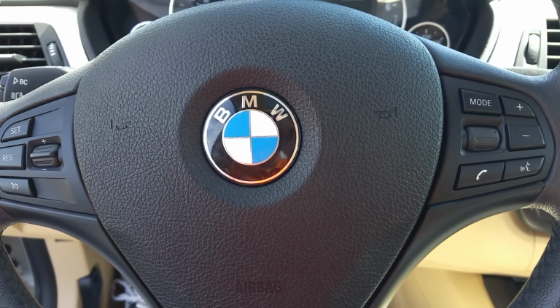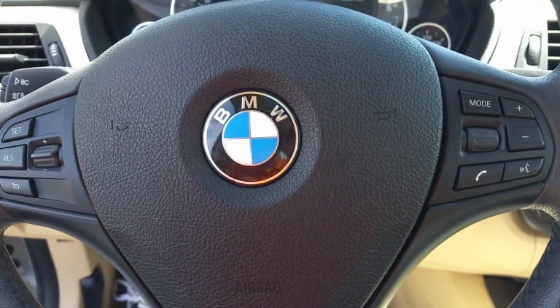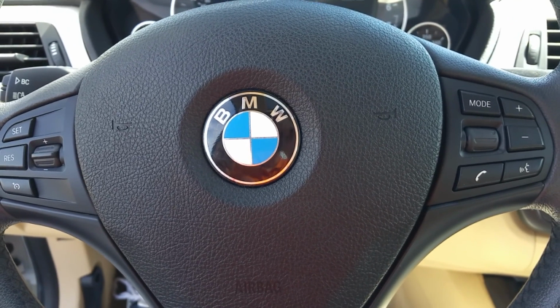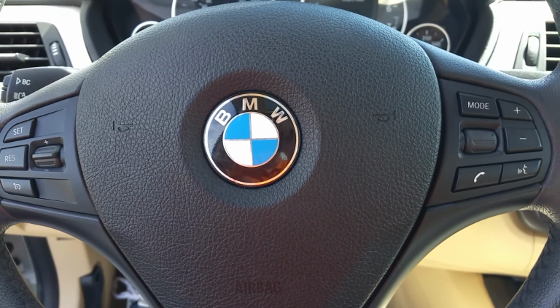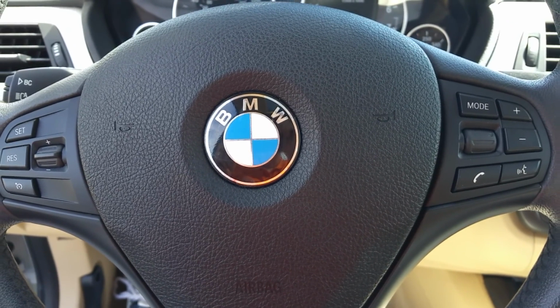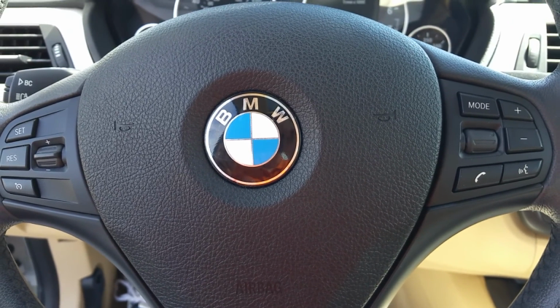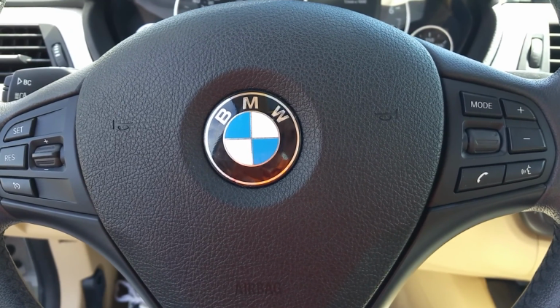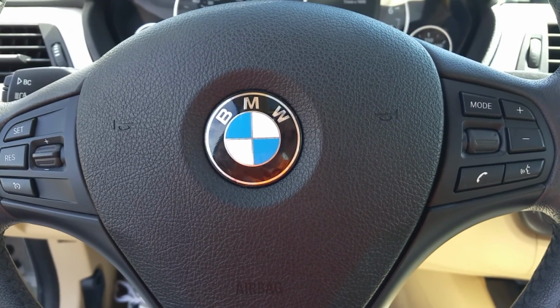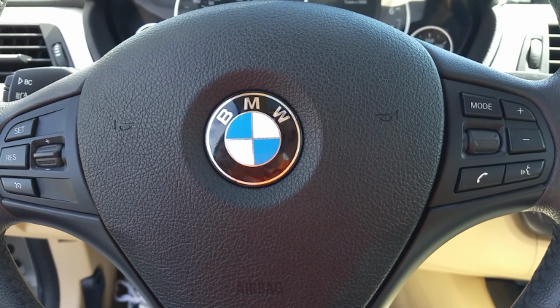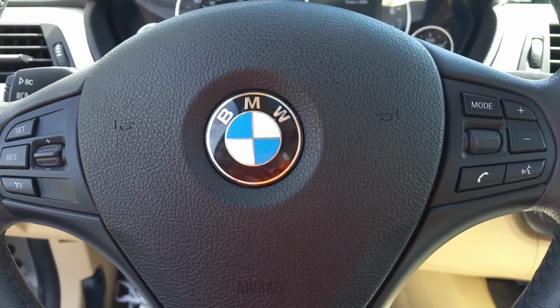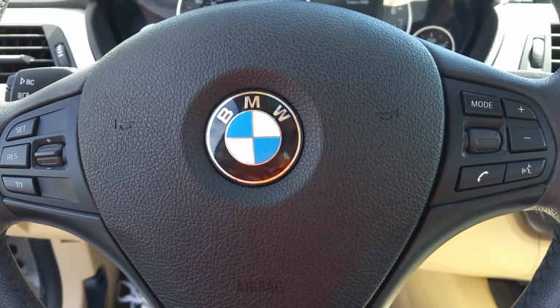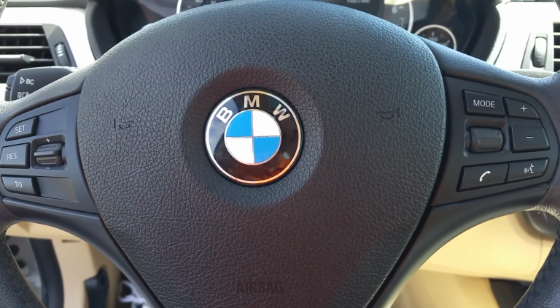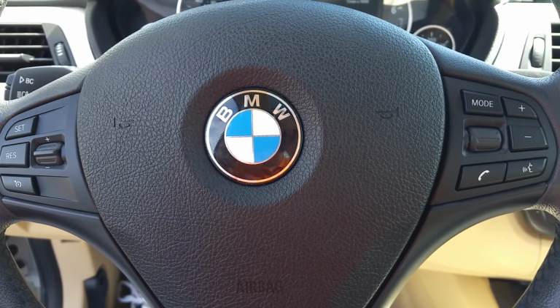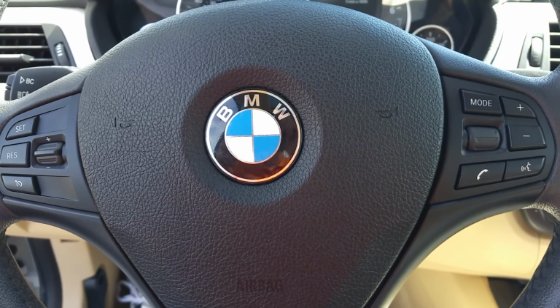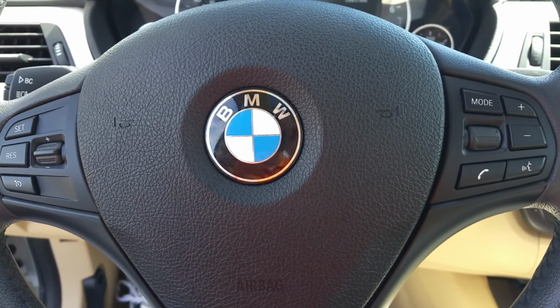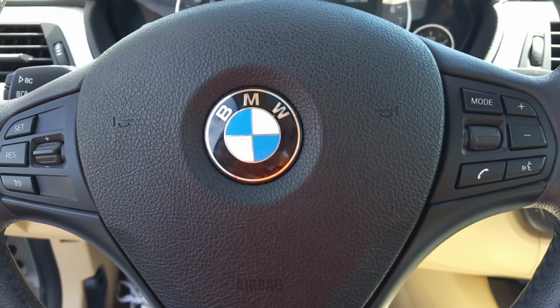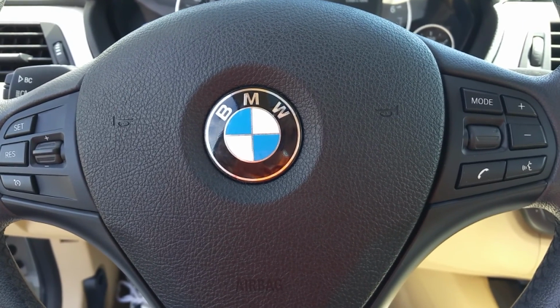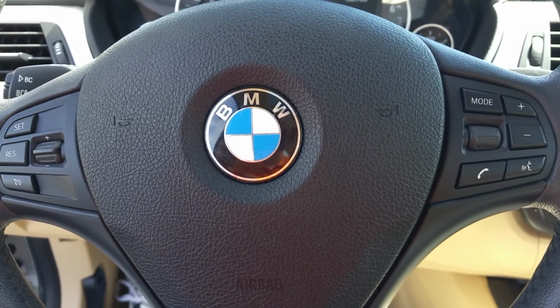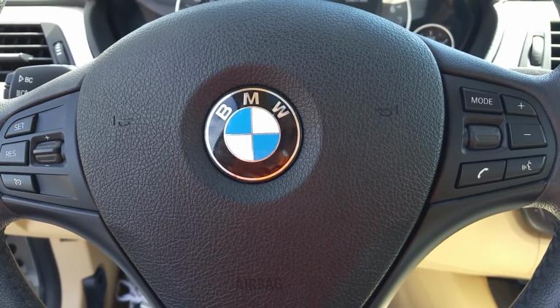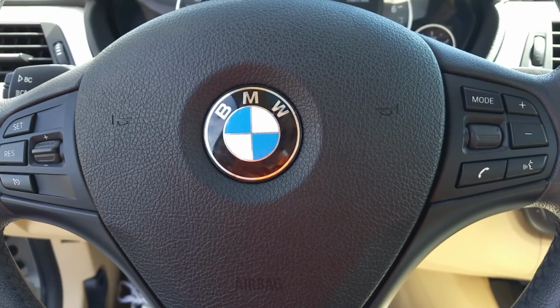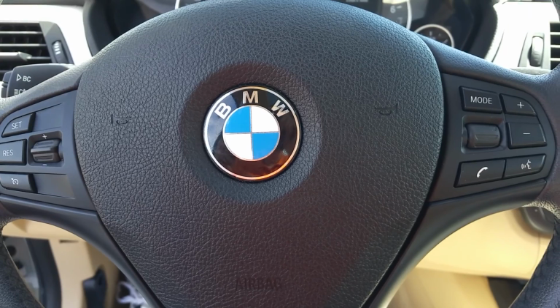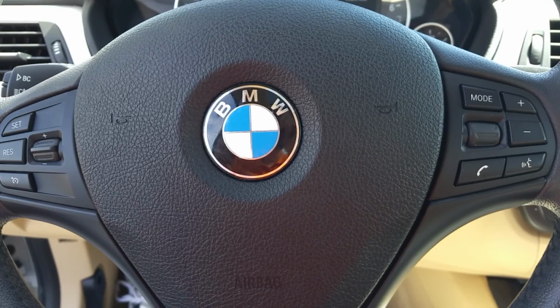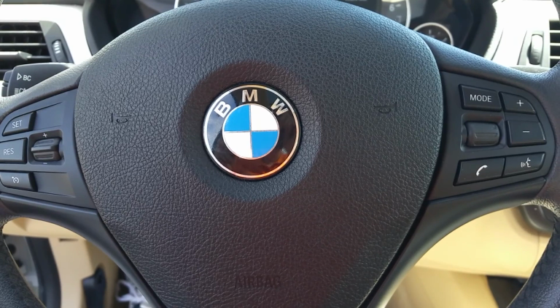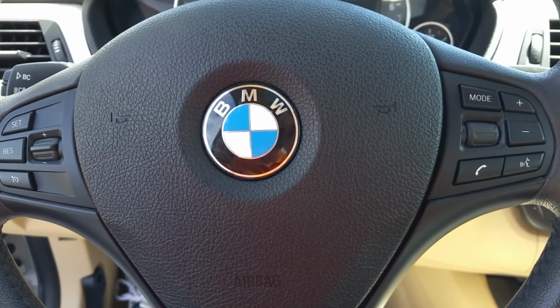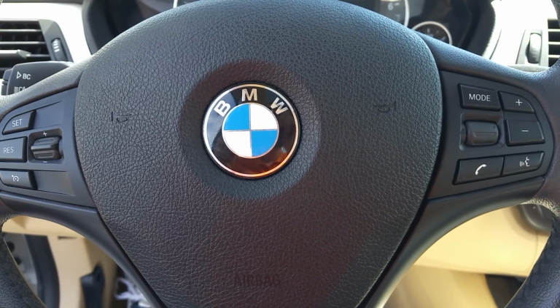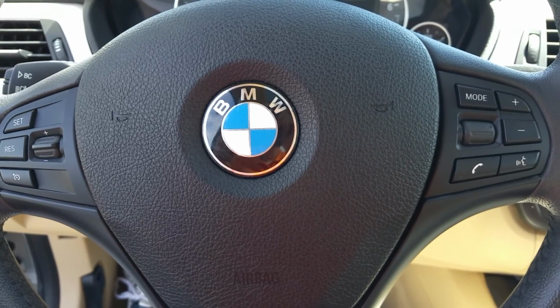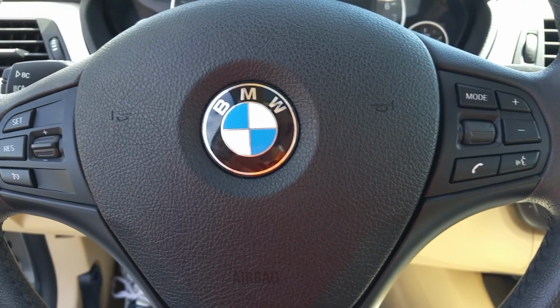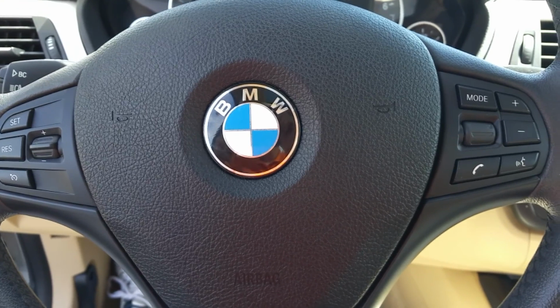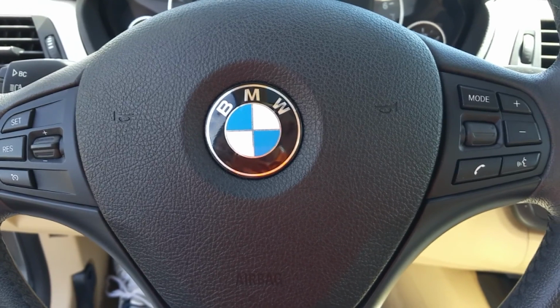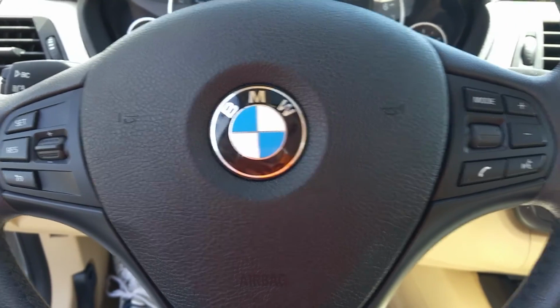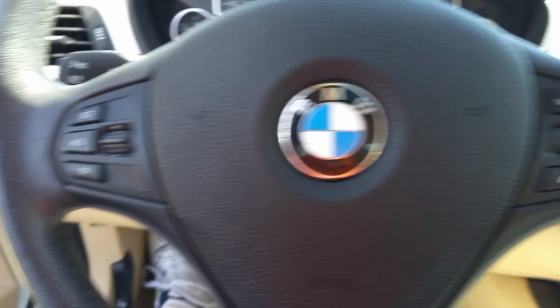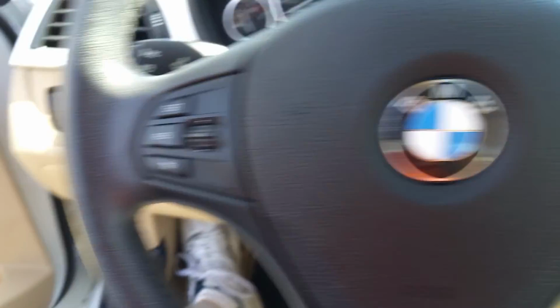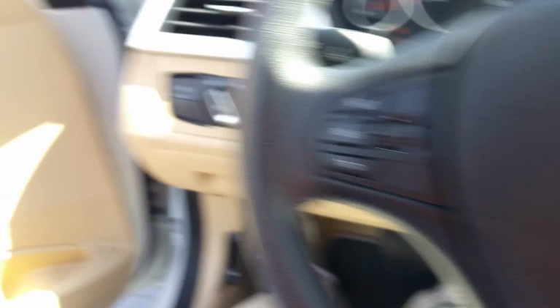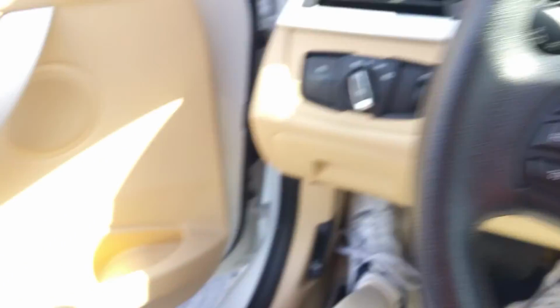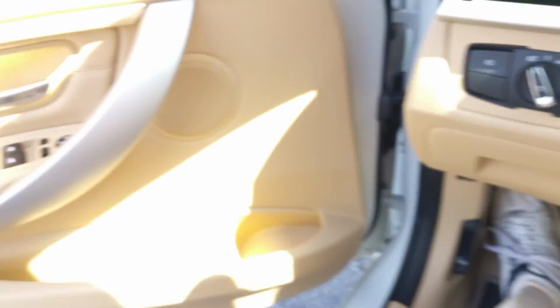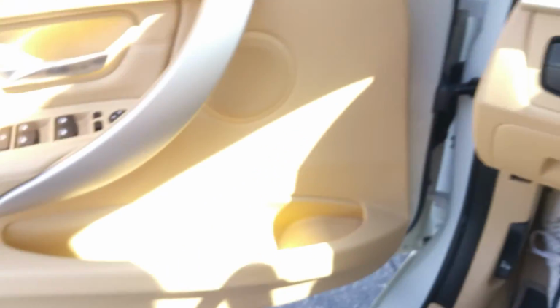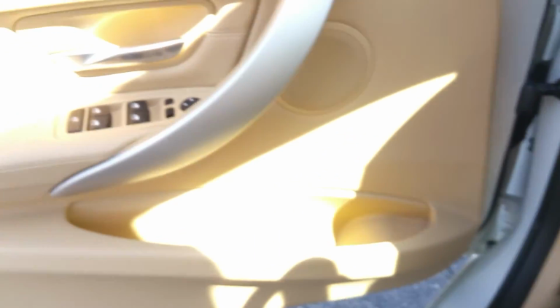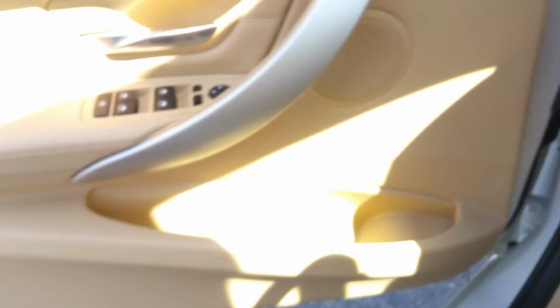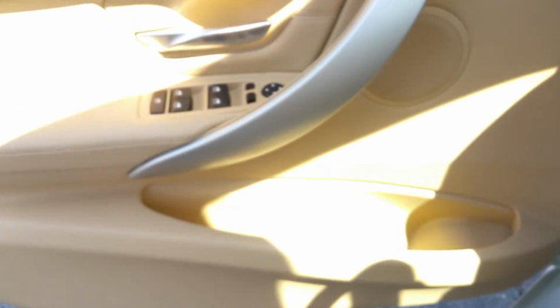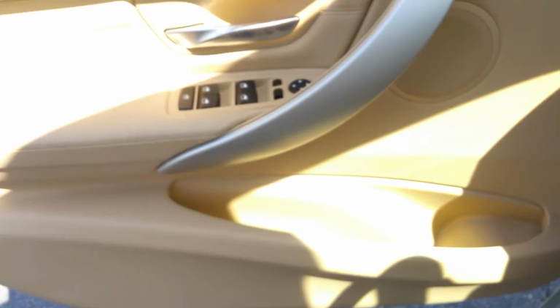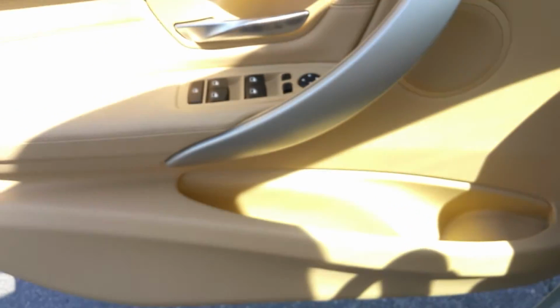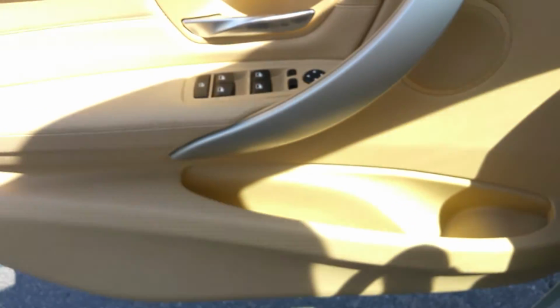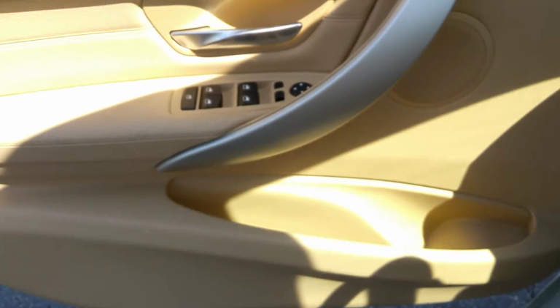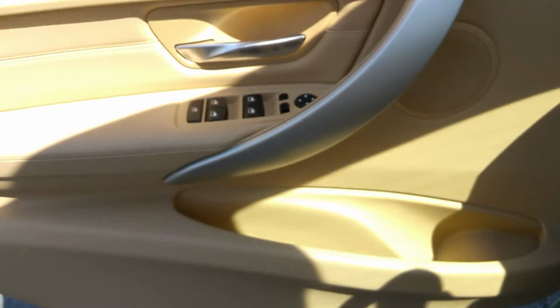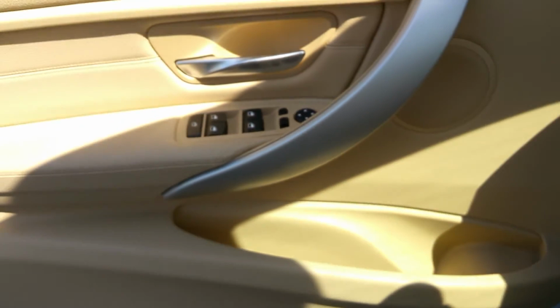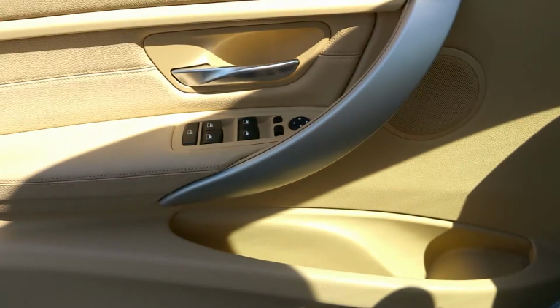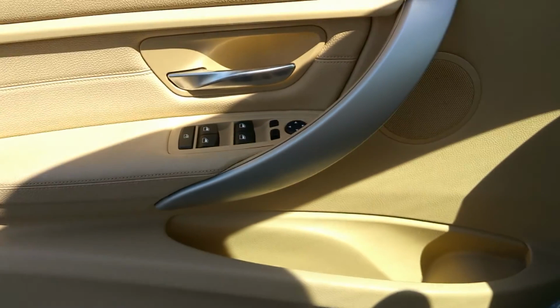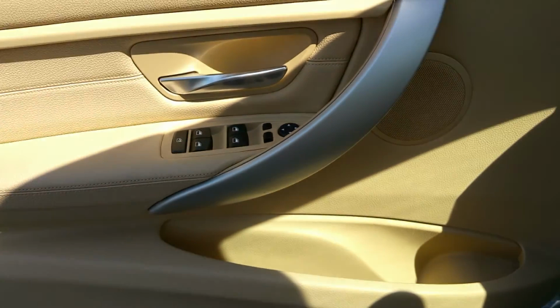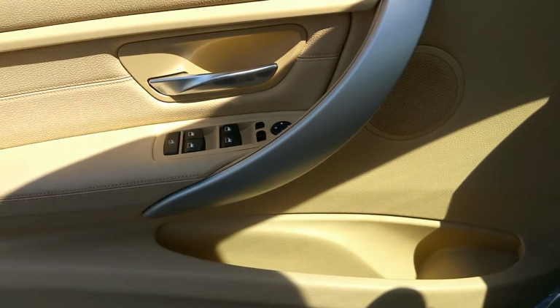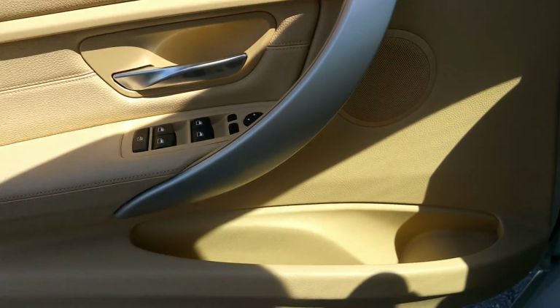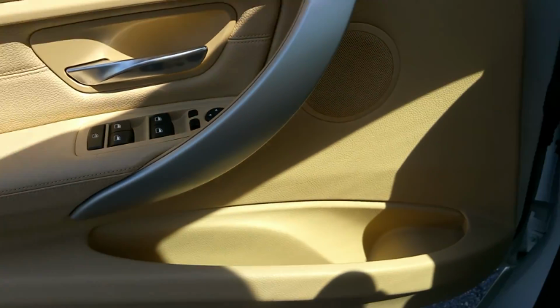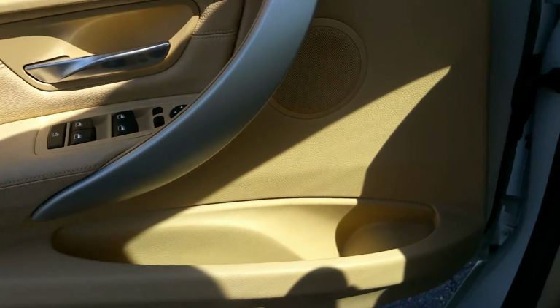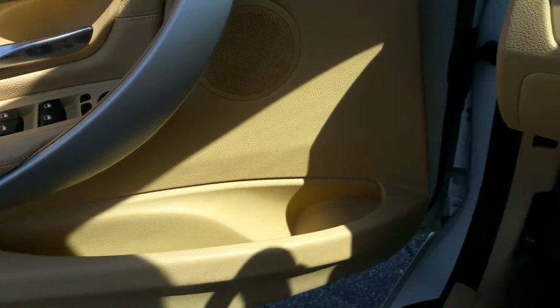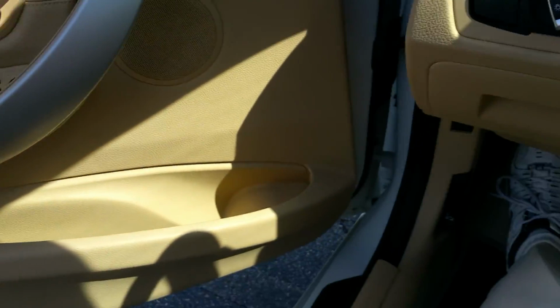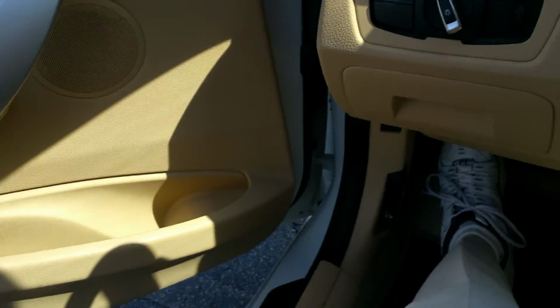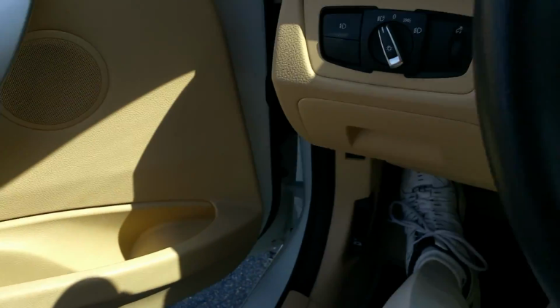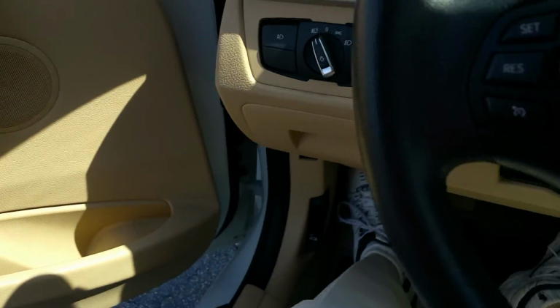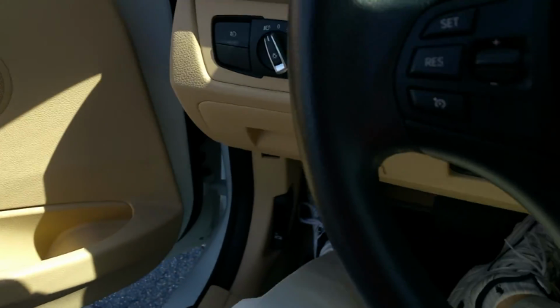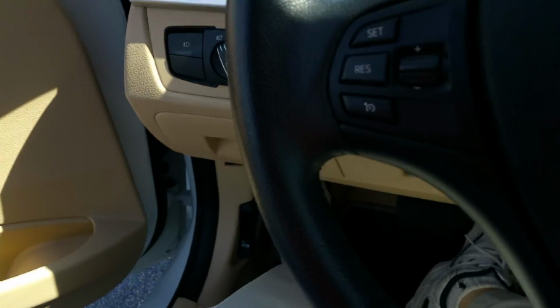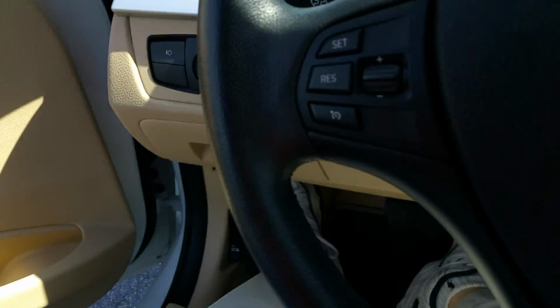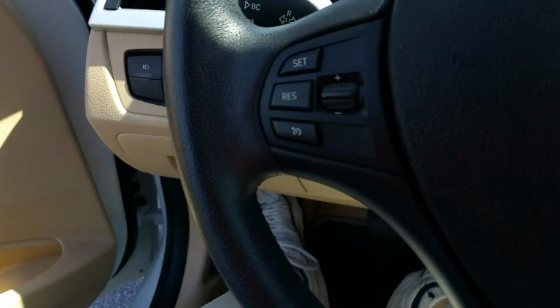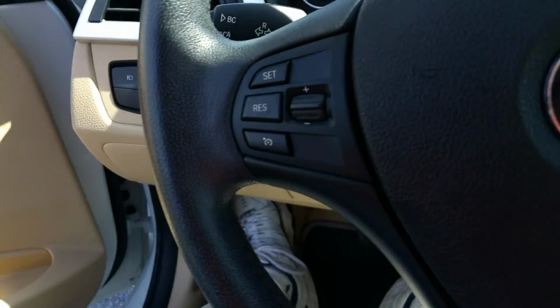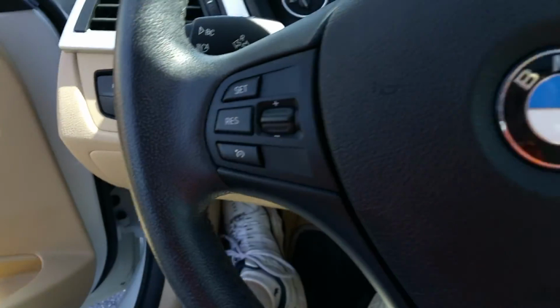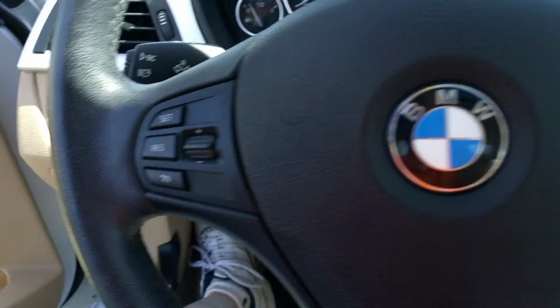It has all the features with navigation, leather, full power, power mirrors, power locks, and automatic lights.